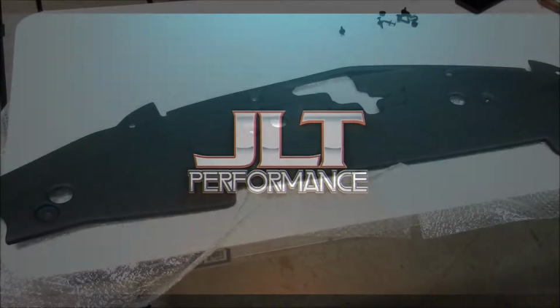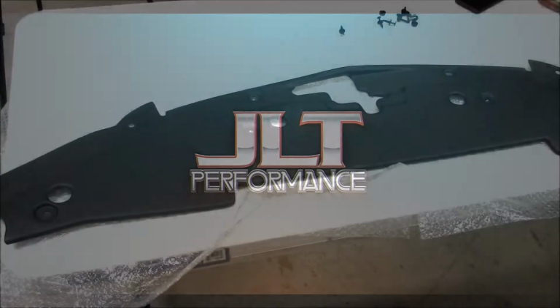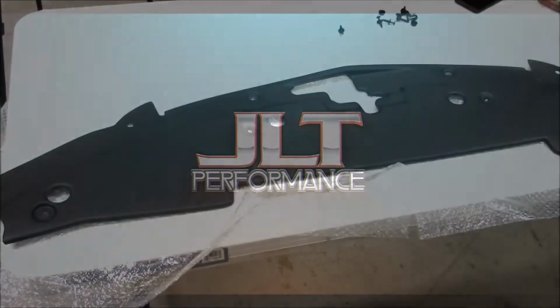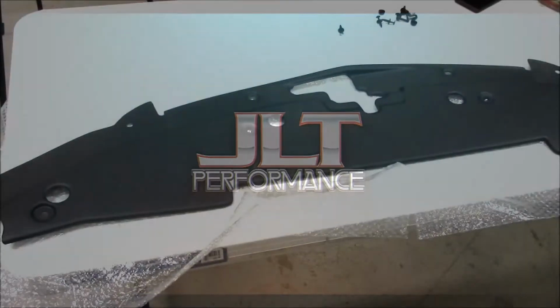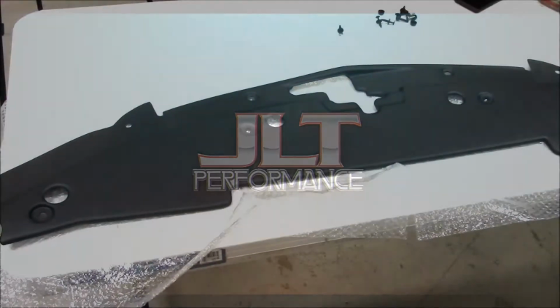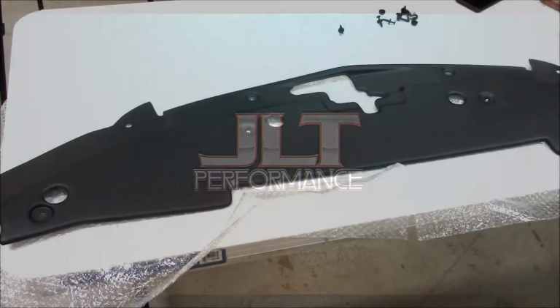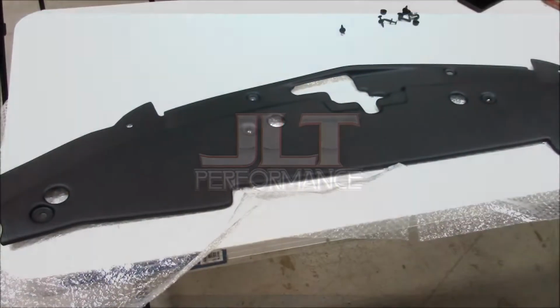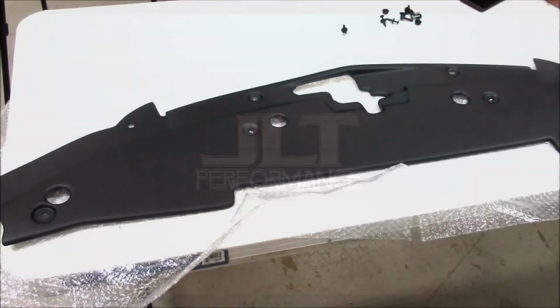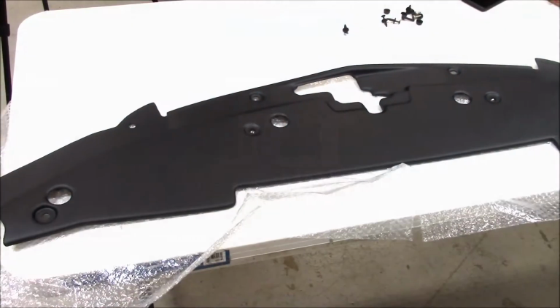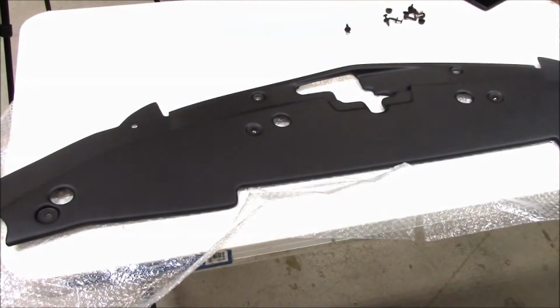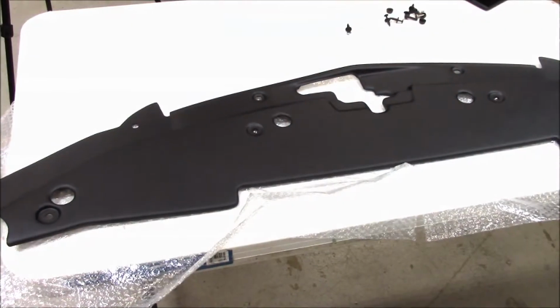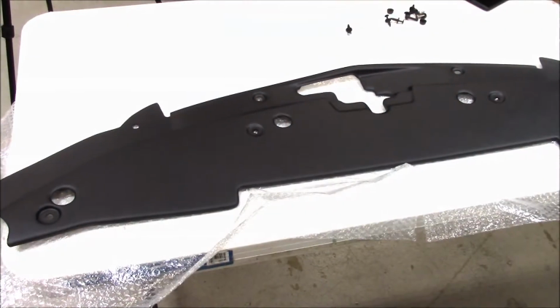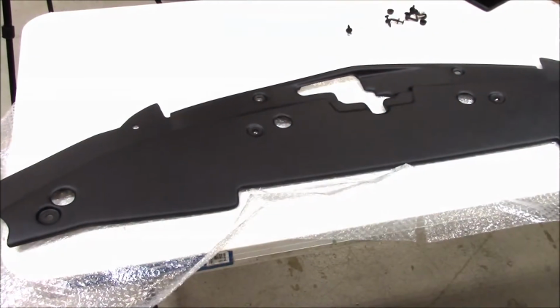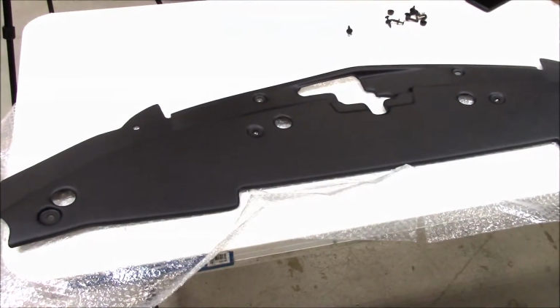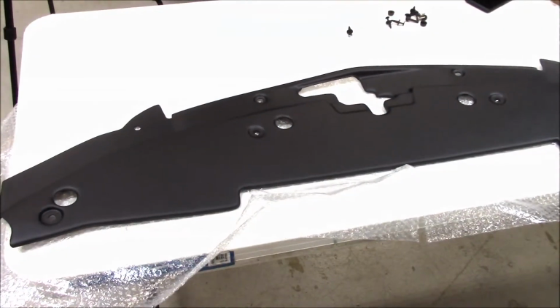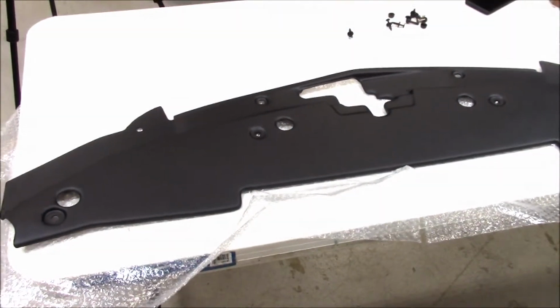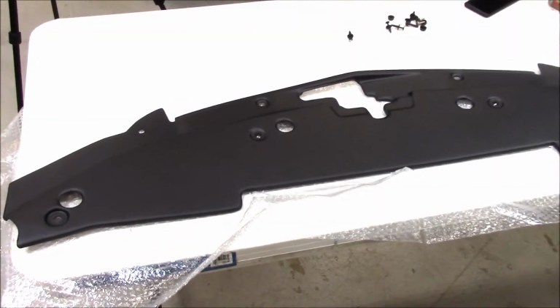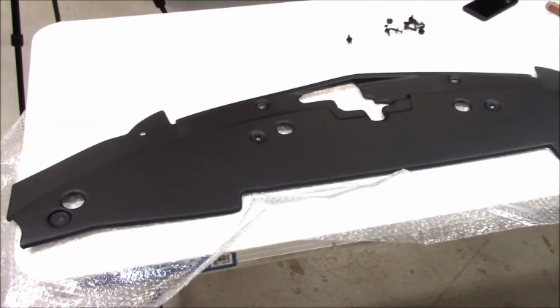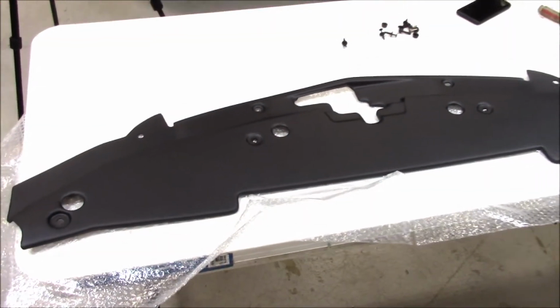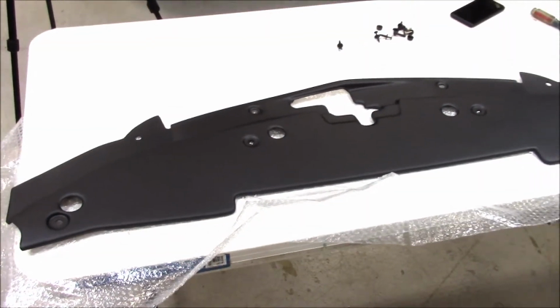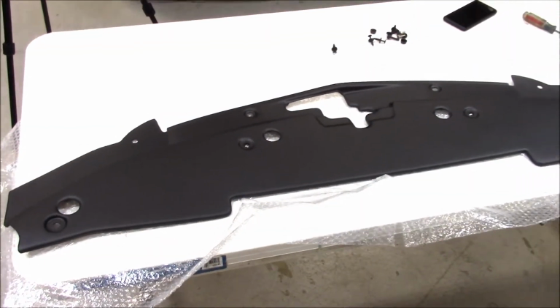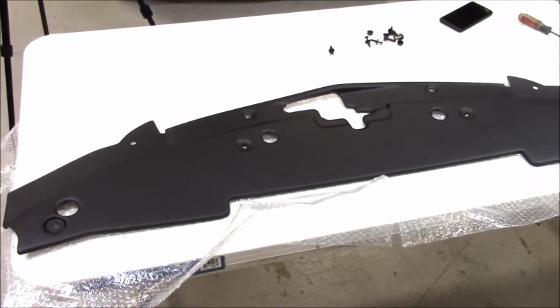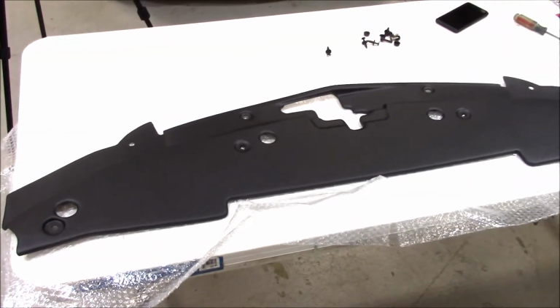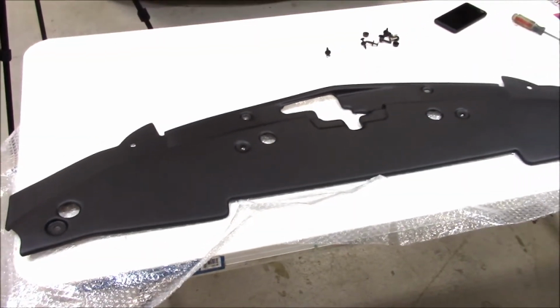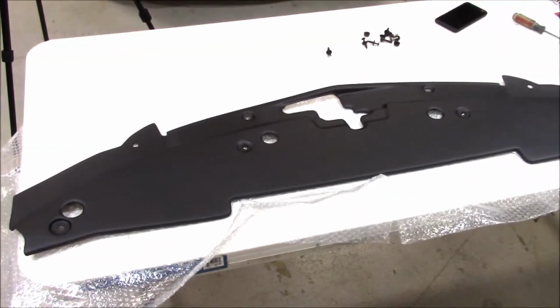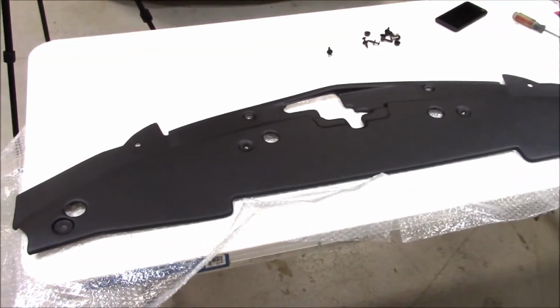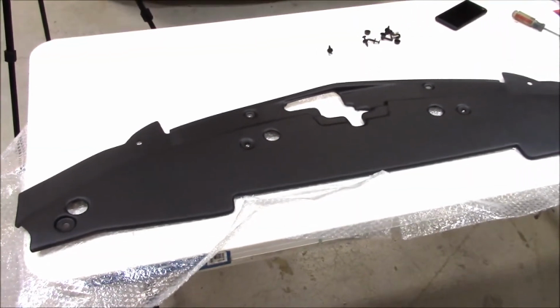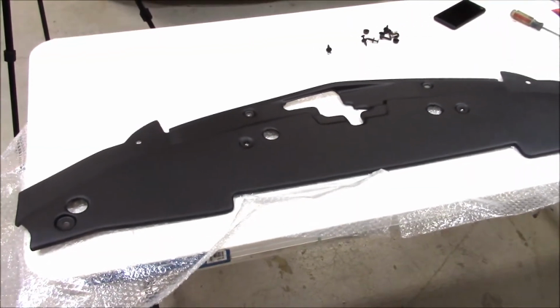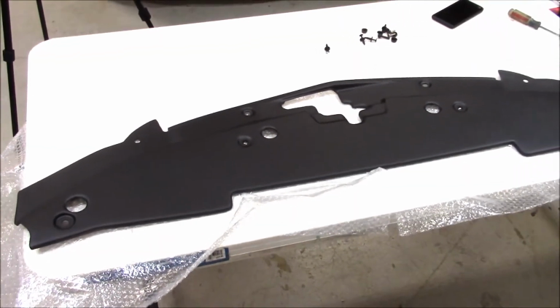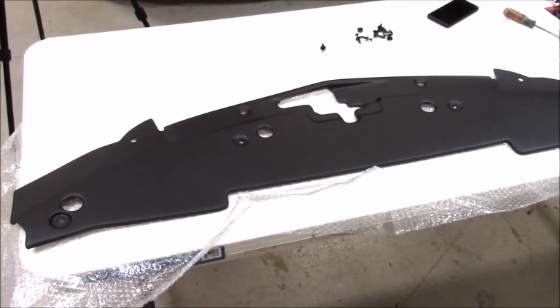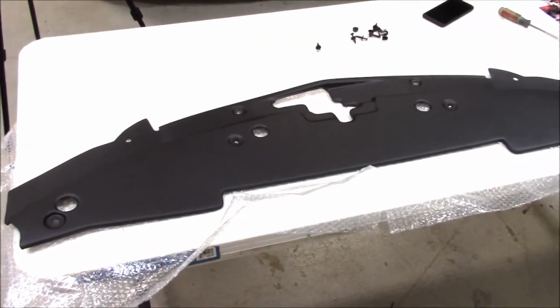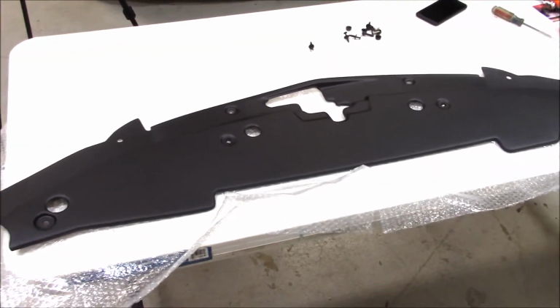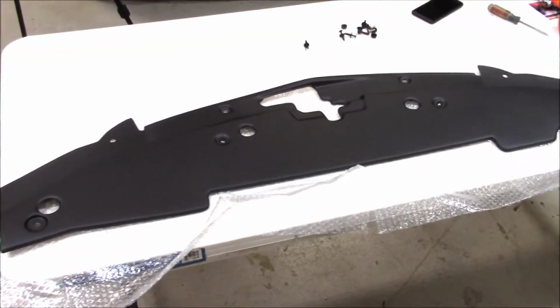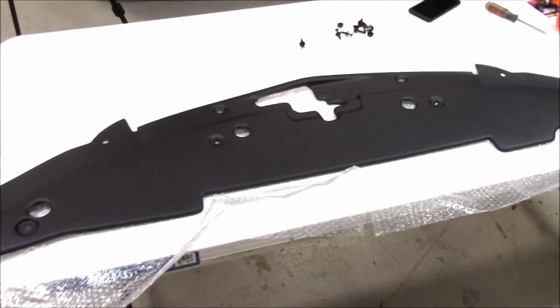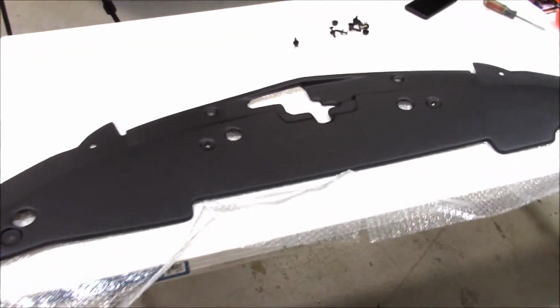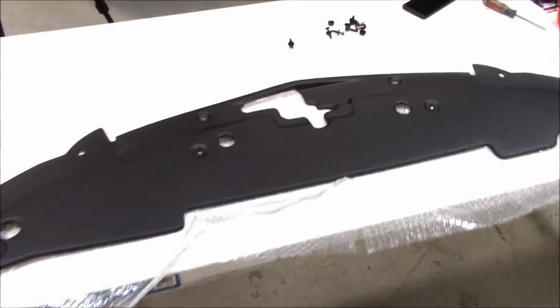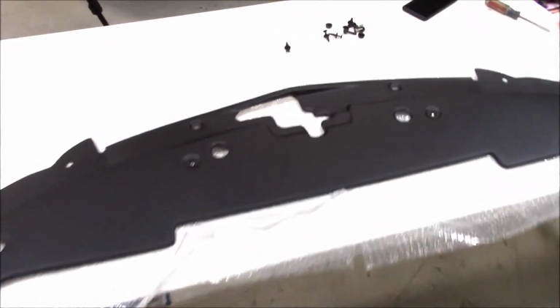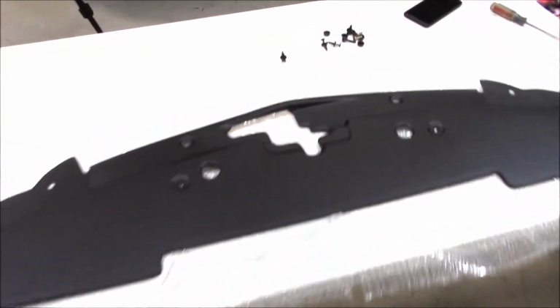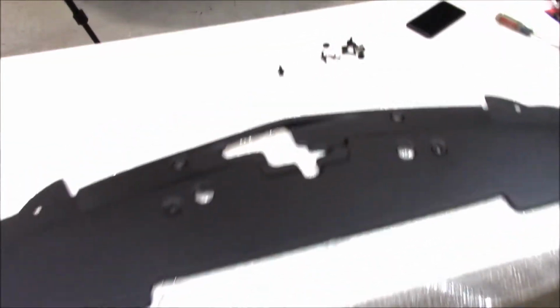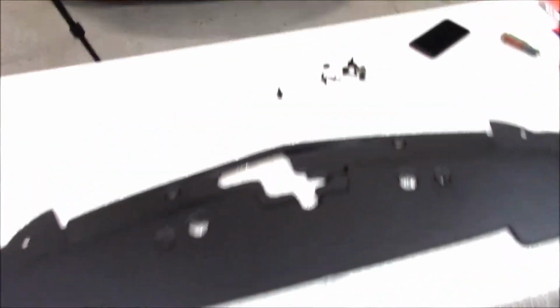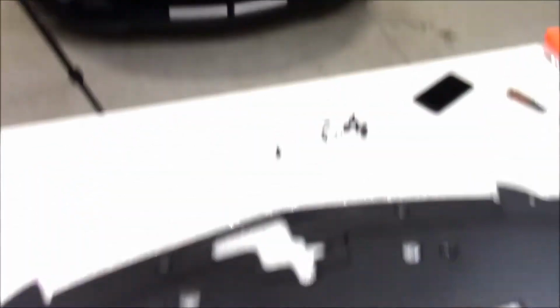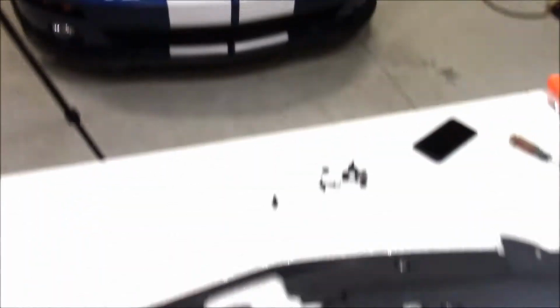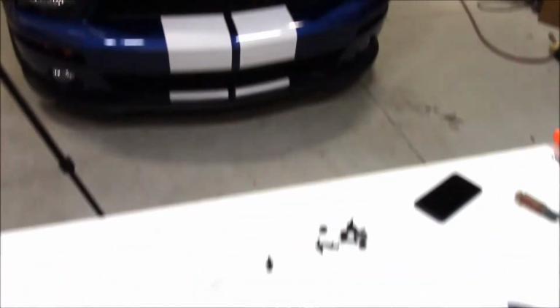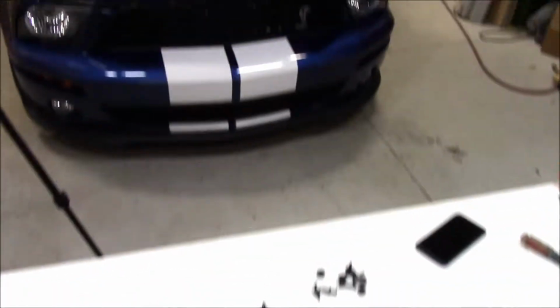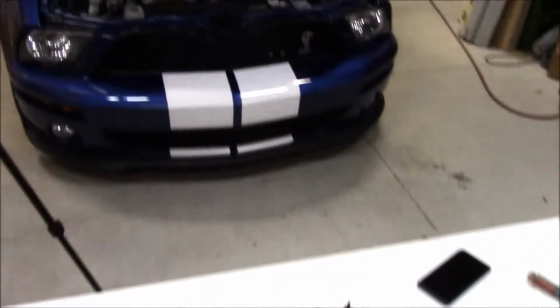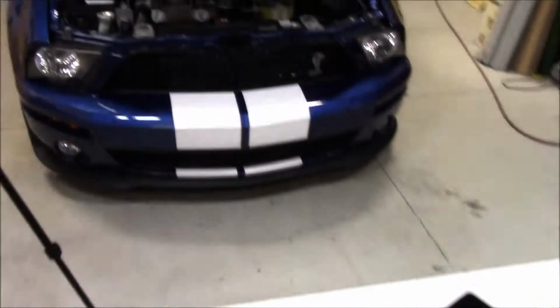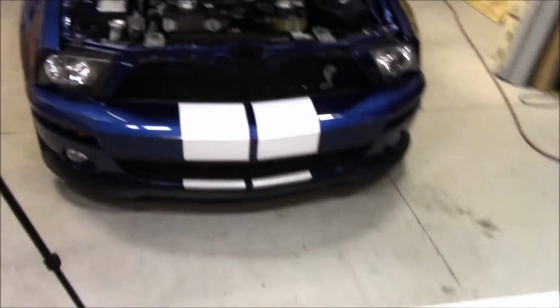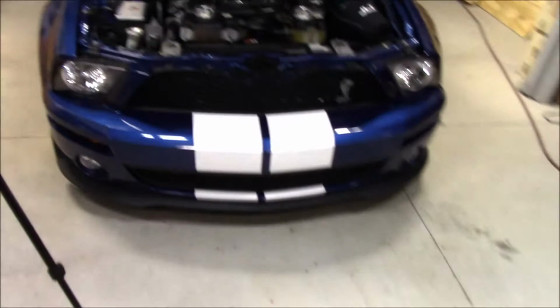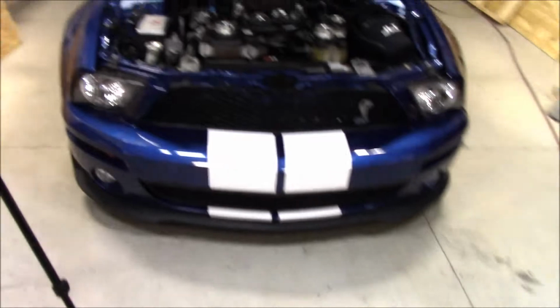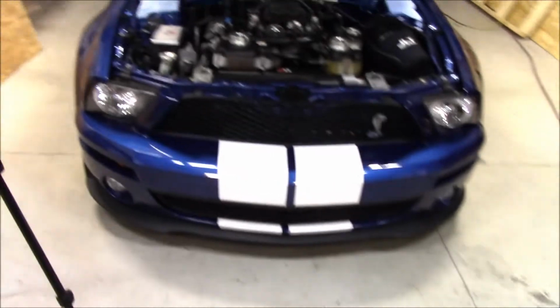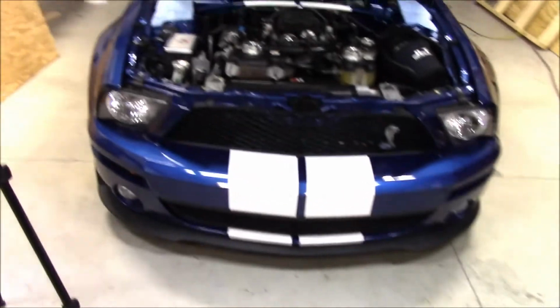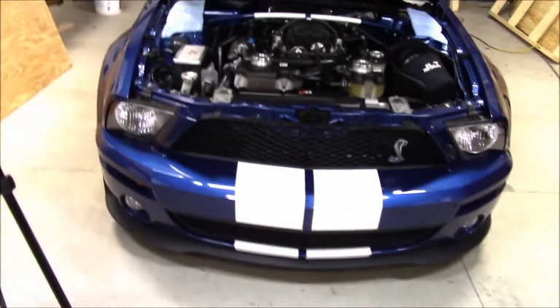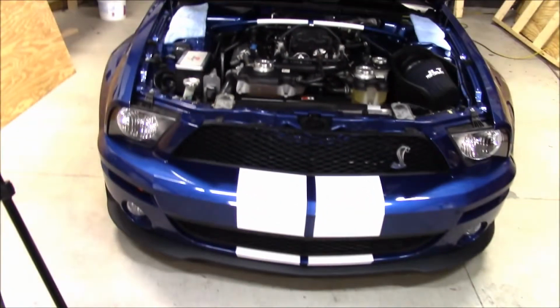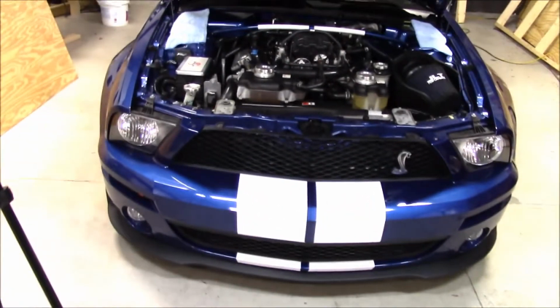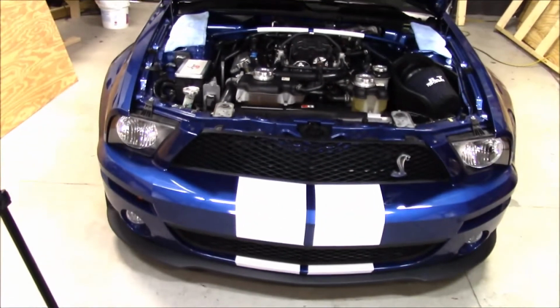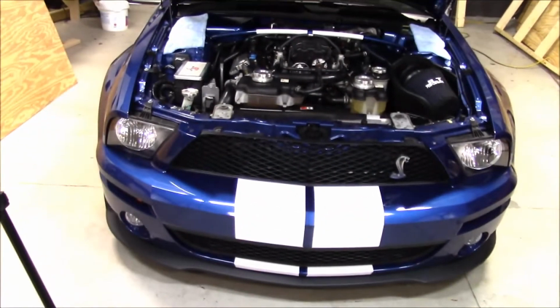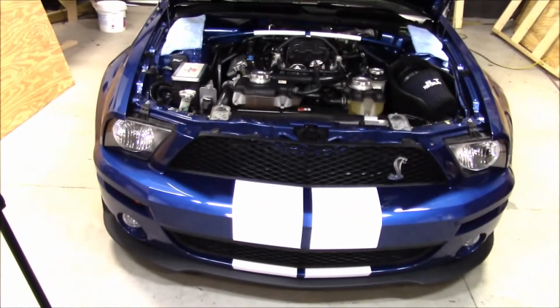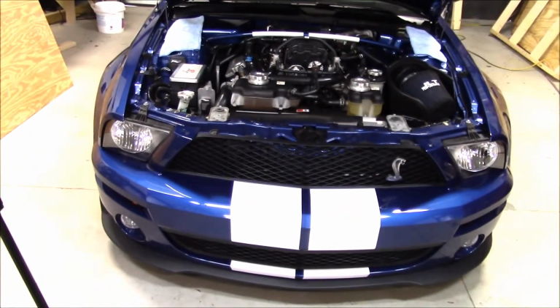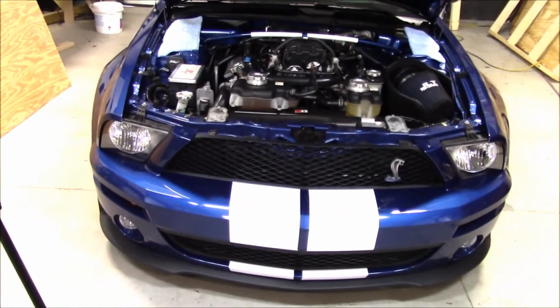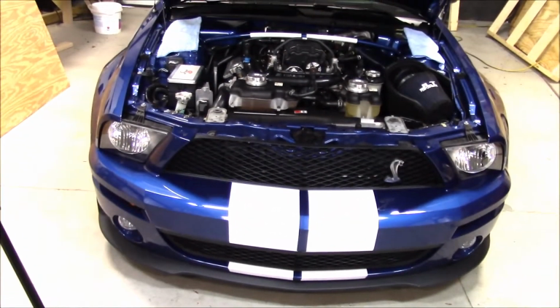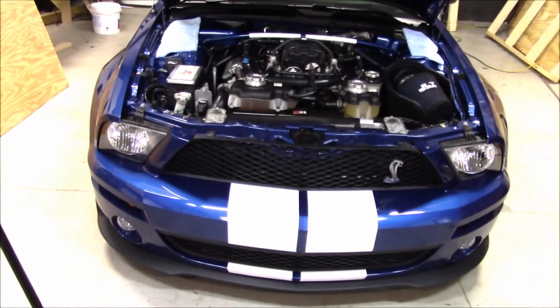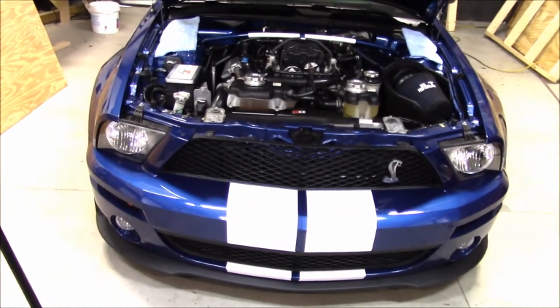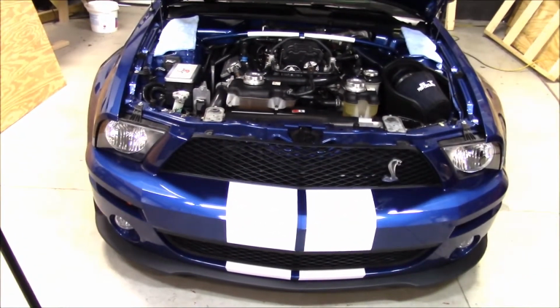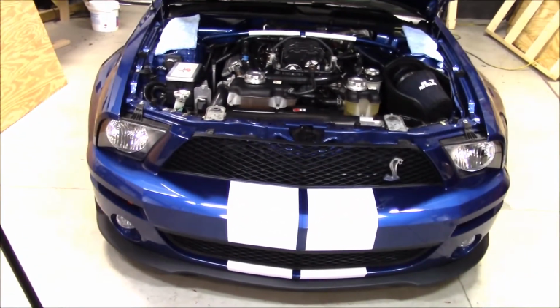Today we're going to go over the installation of the new JLT radiator support cover for your GT500, 2007 to 2009.